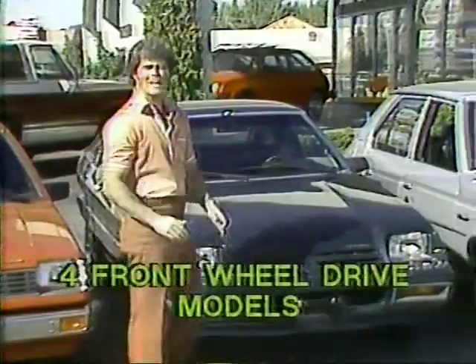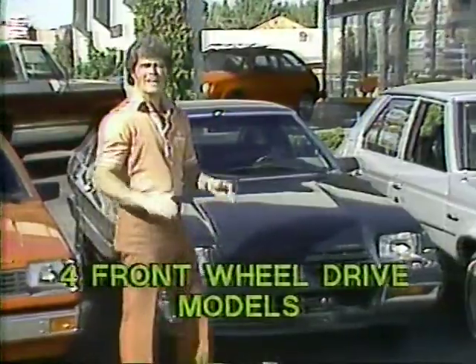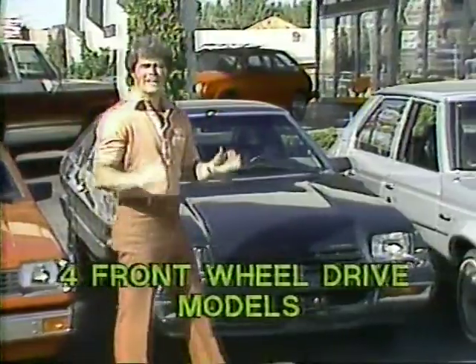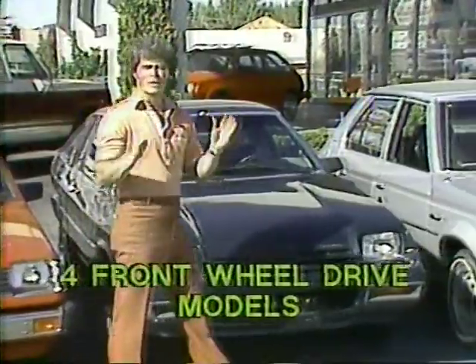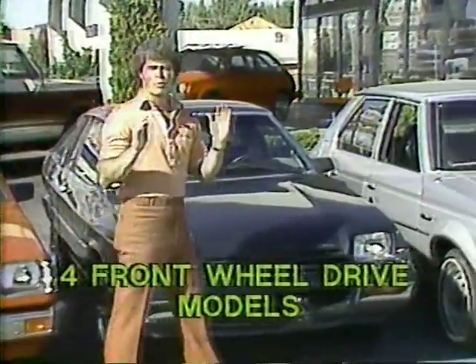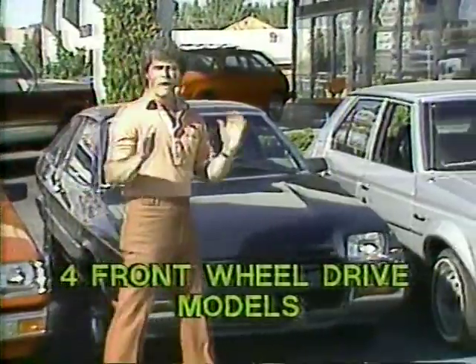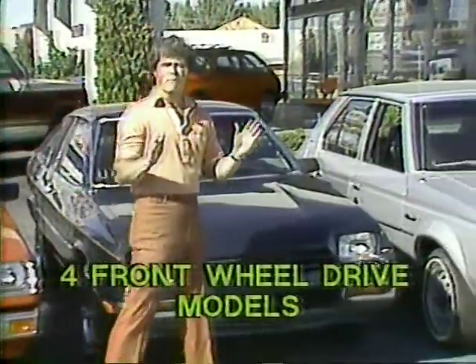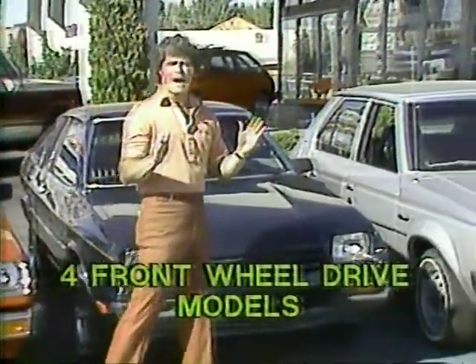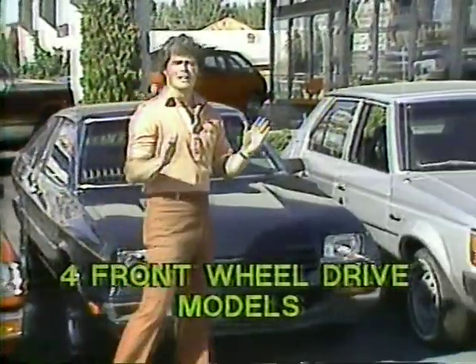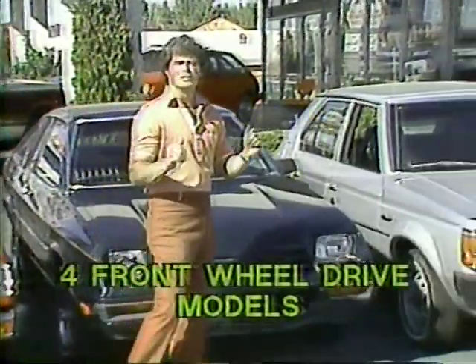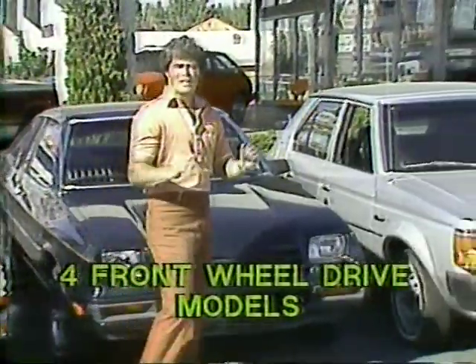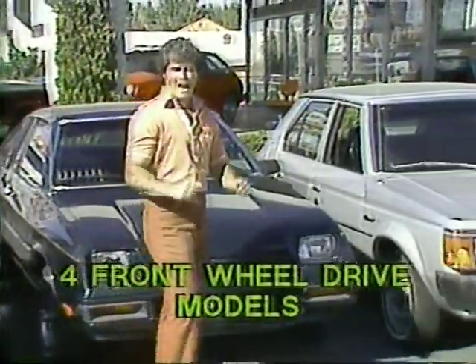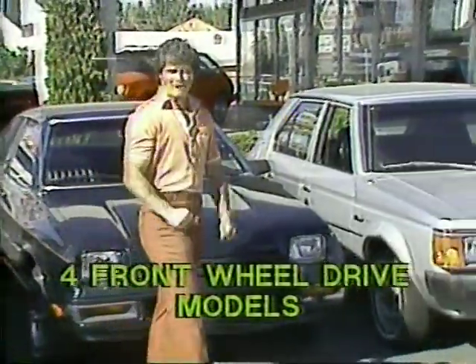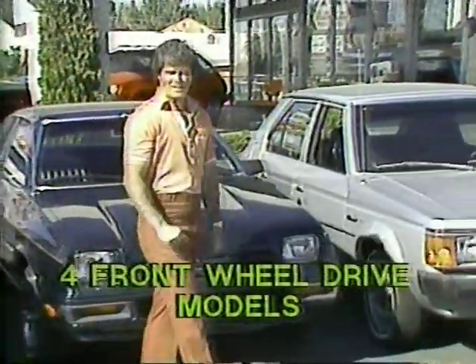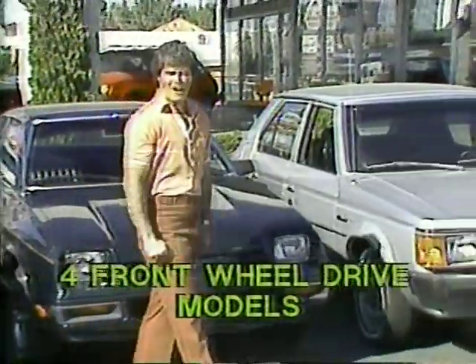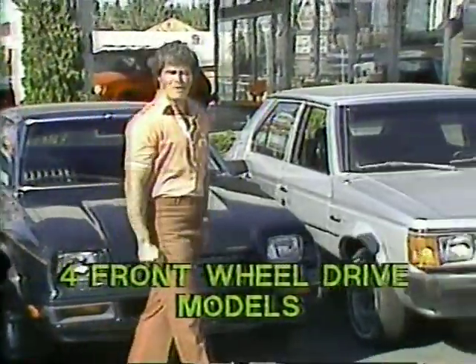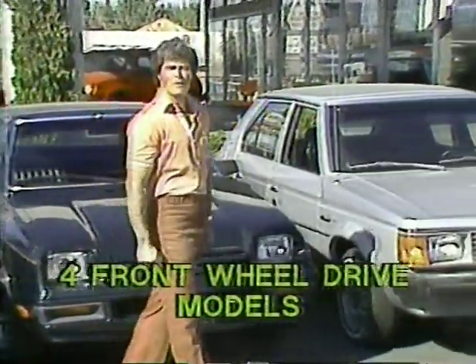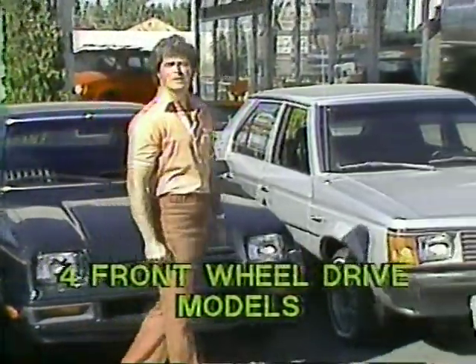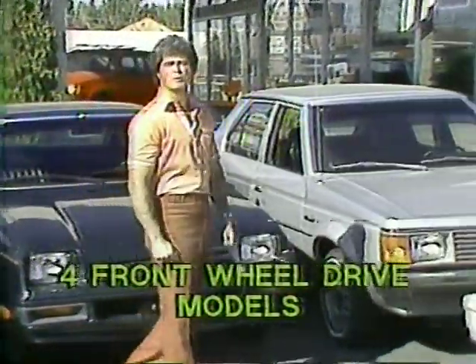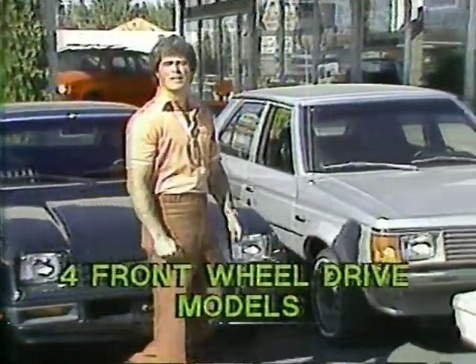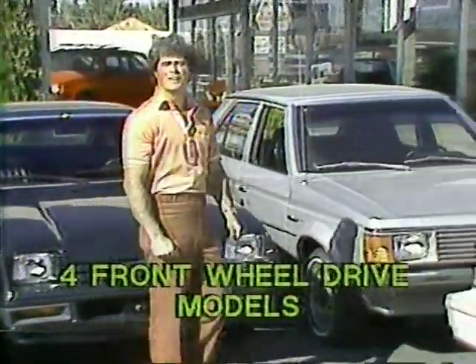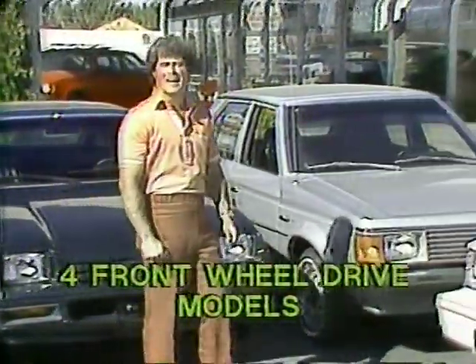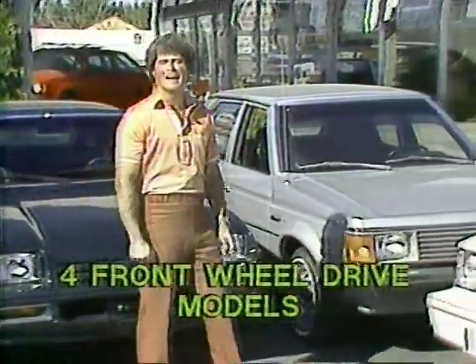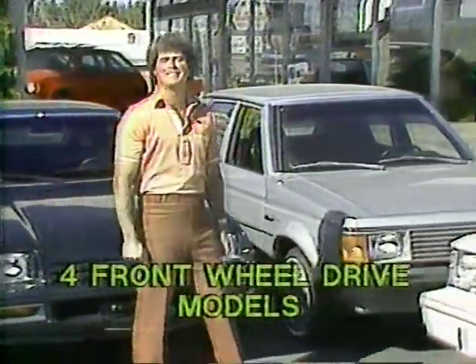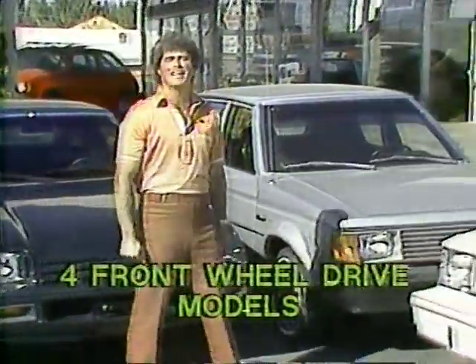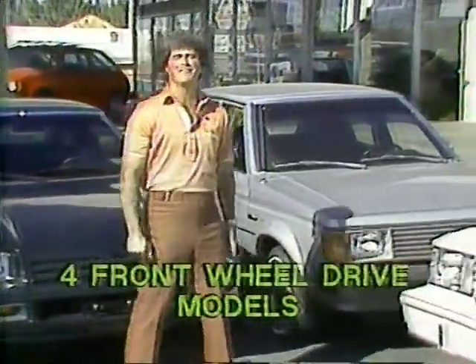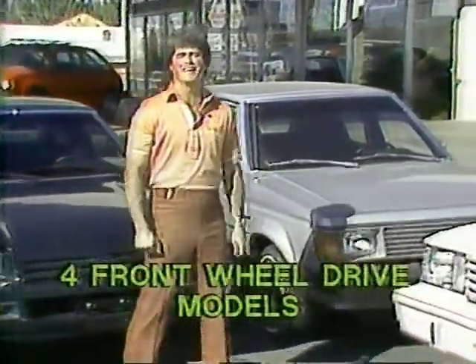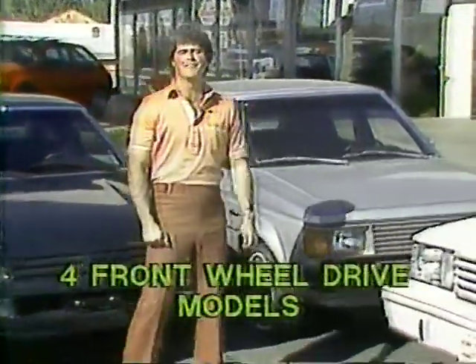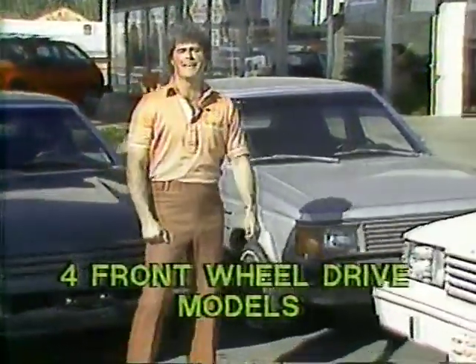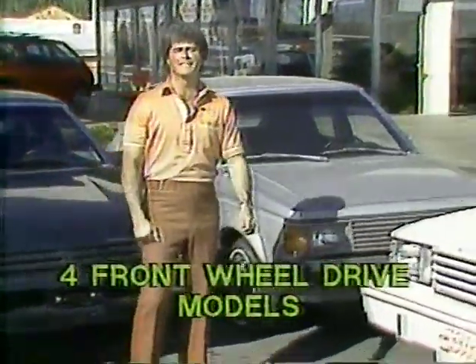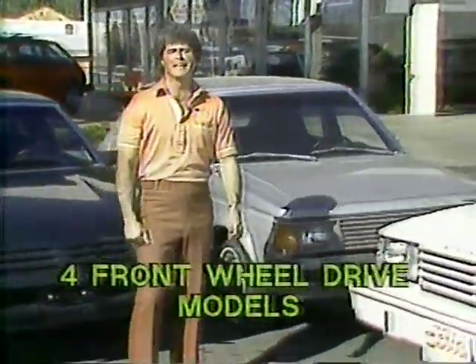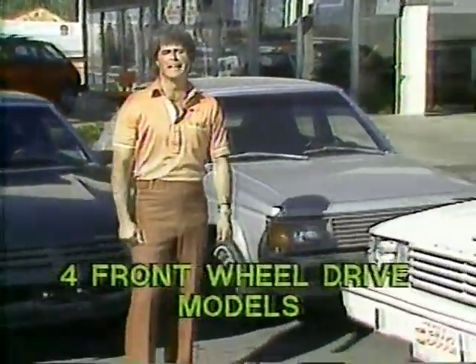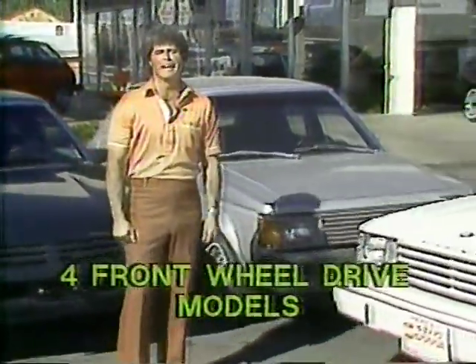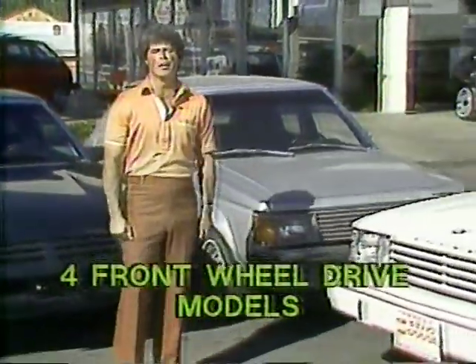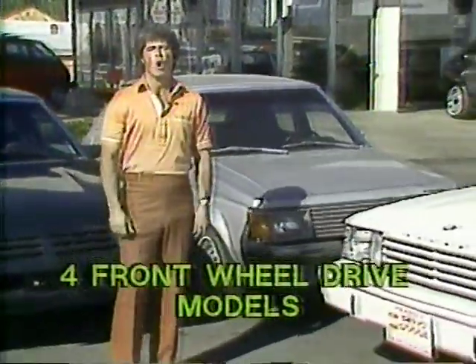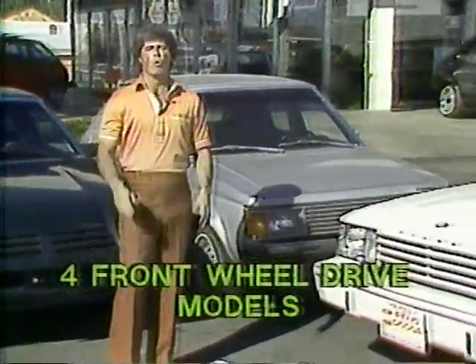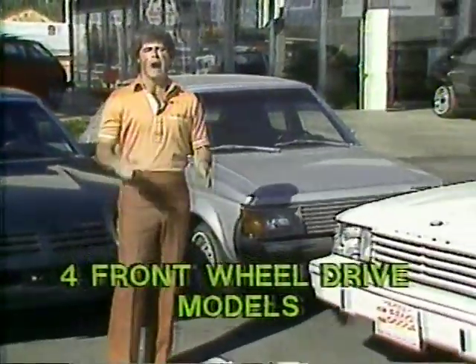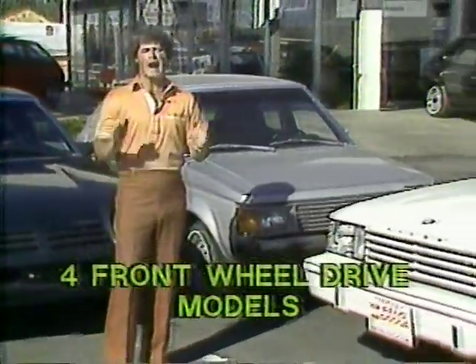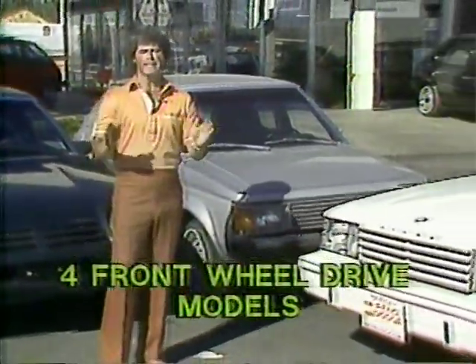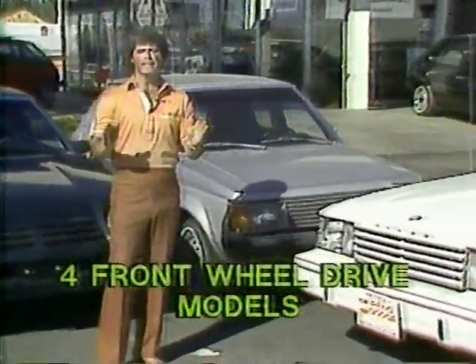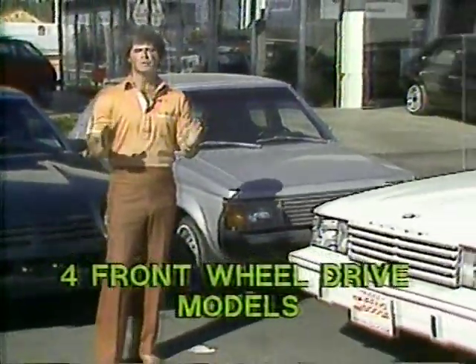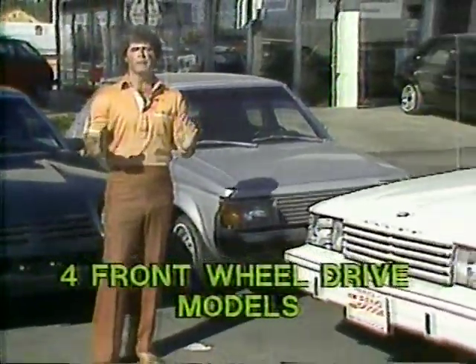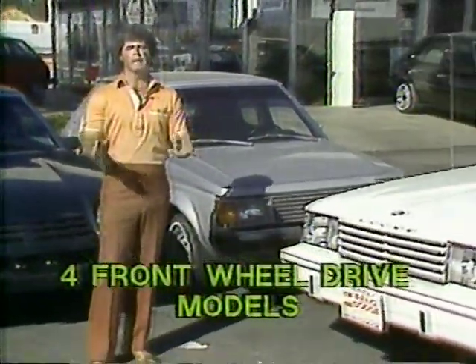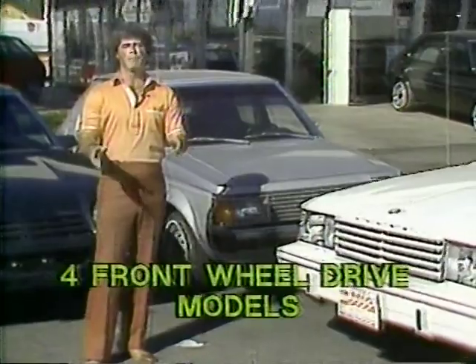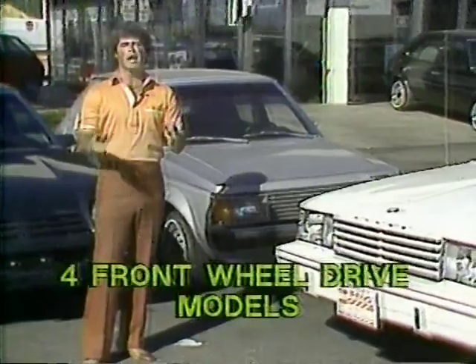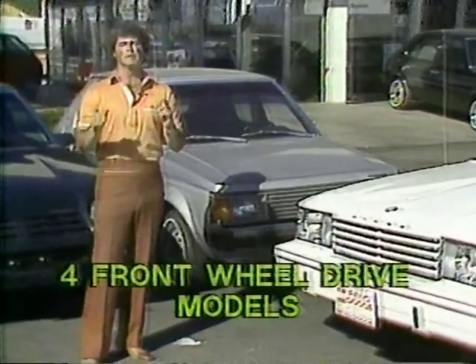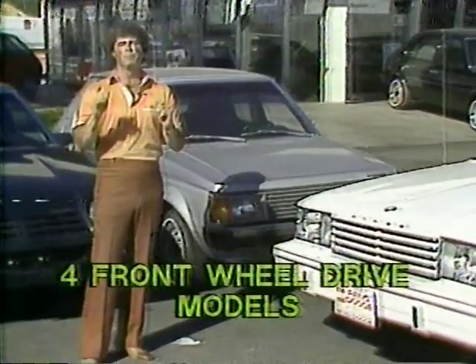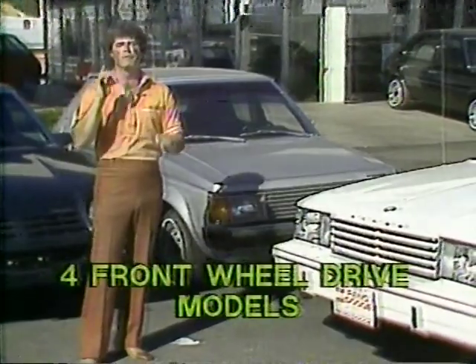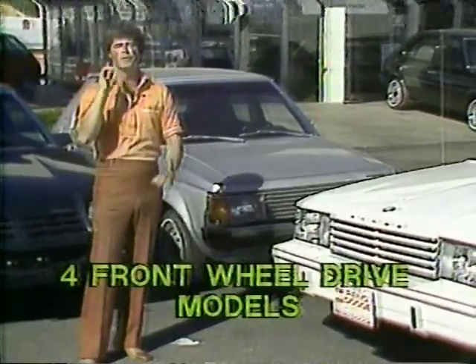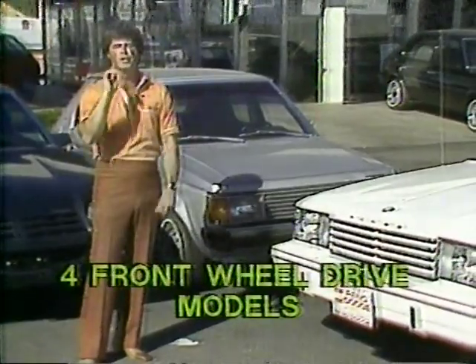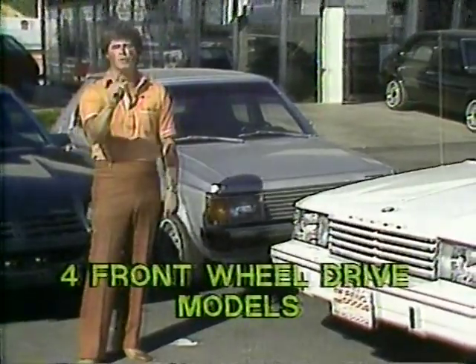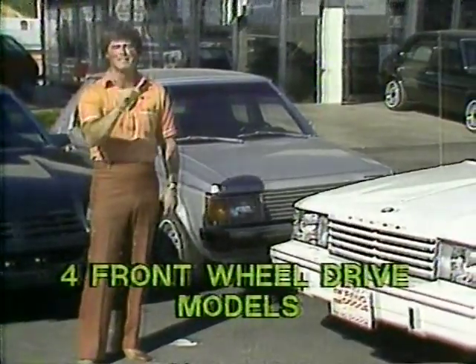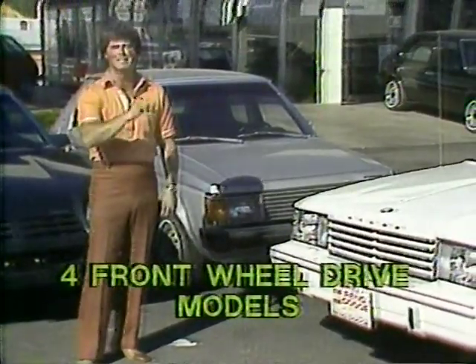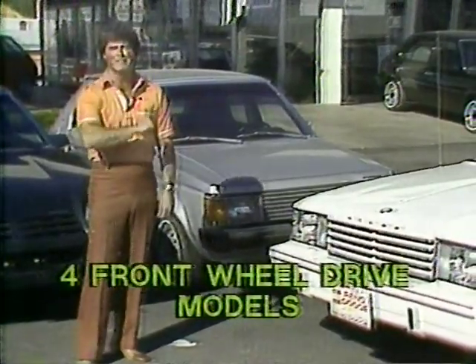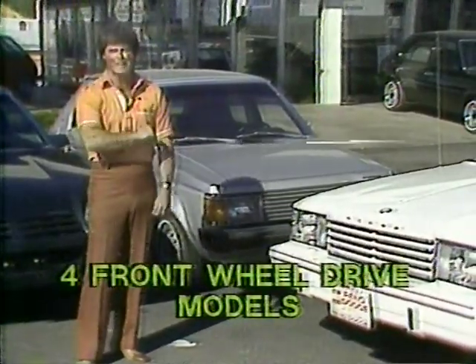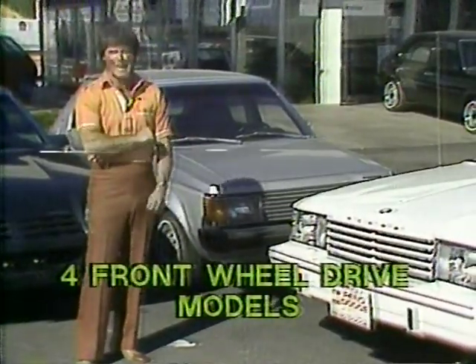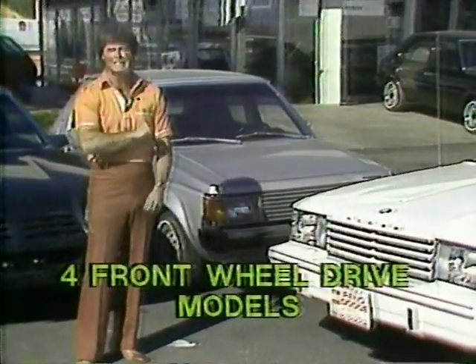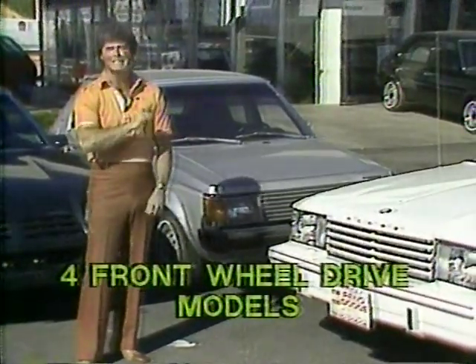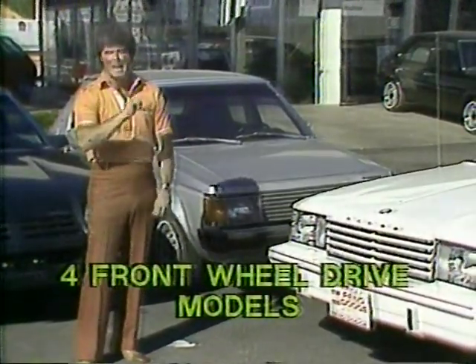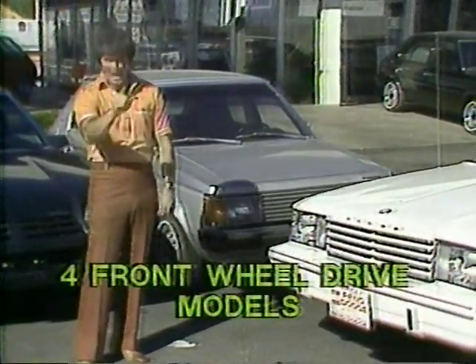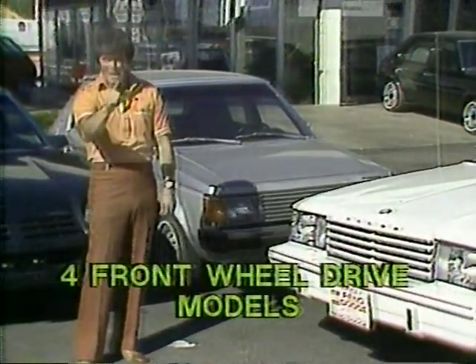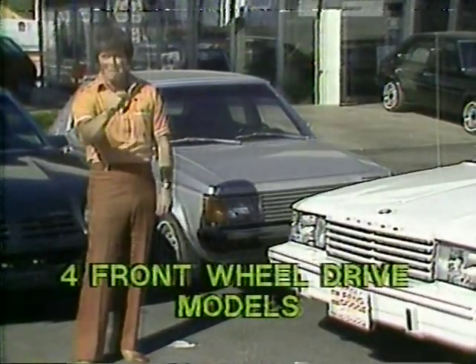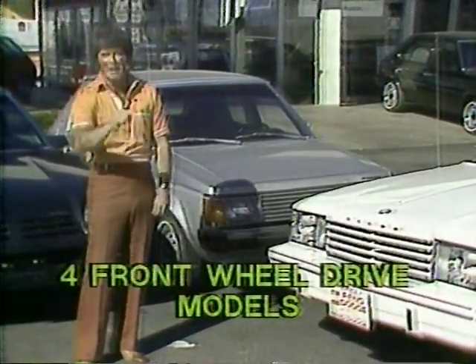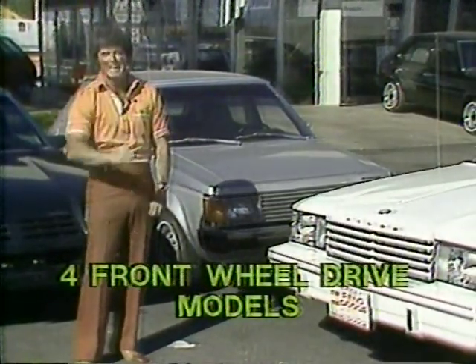Get great mileage now at Don Wear's Reno Dodge, 700 Kitske Lane, where our deals make it possible for you to save gas and money.